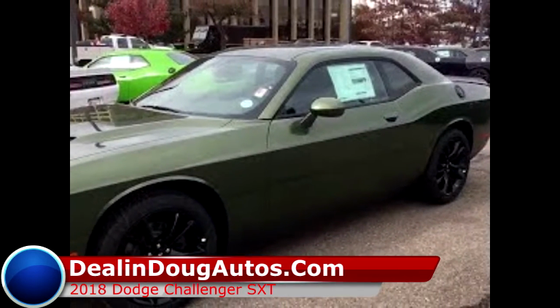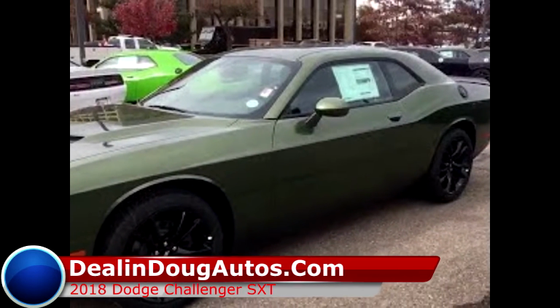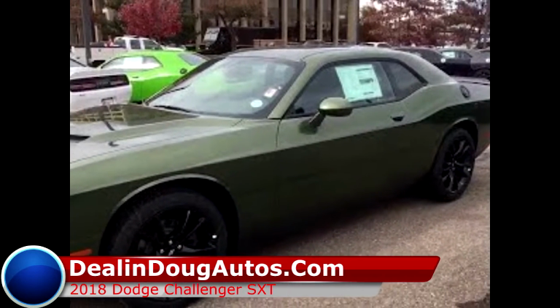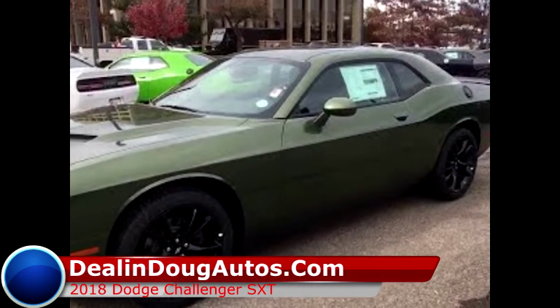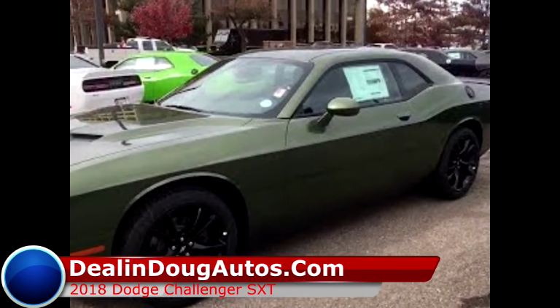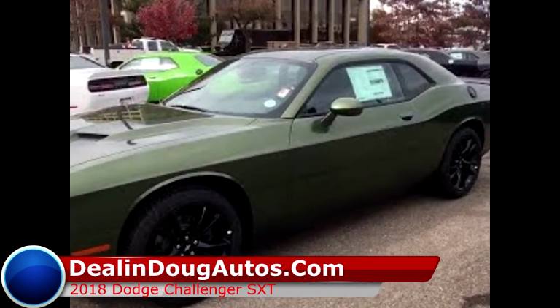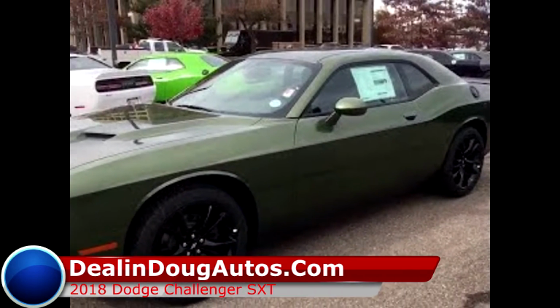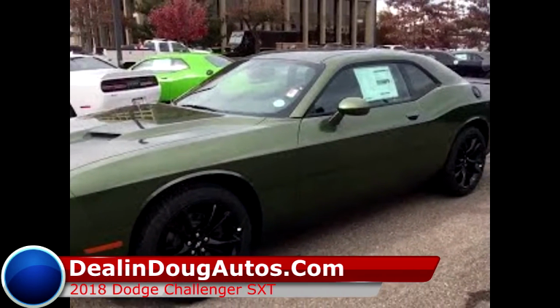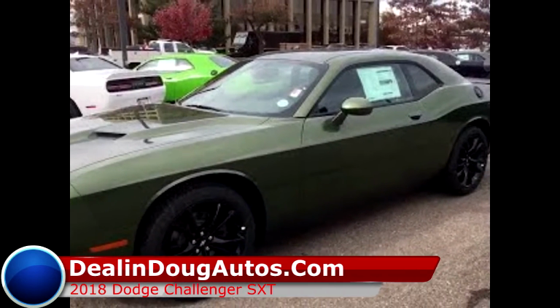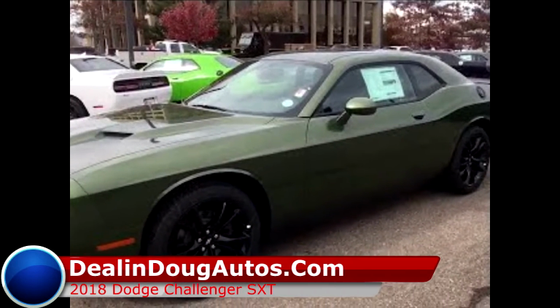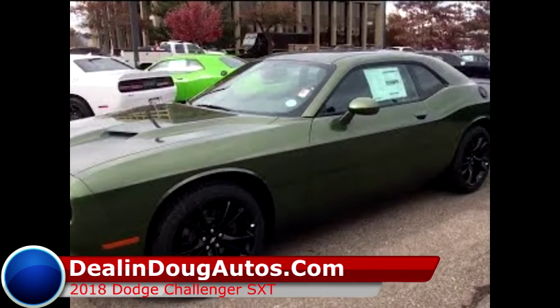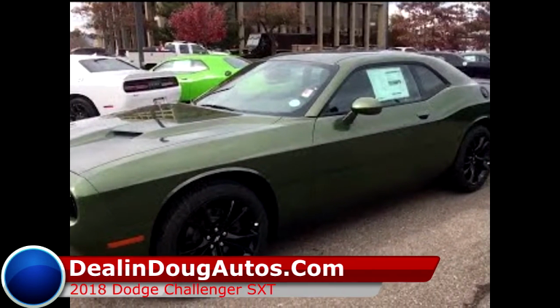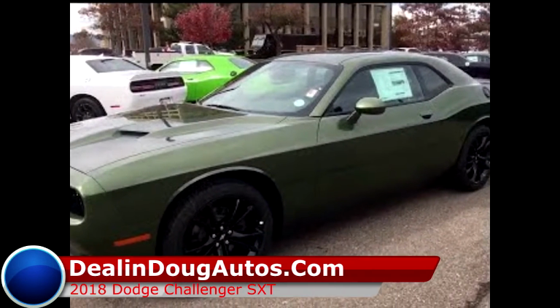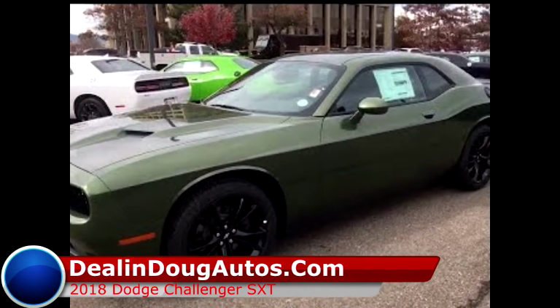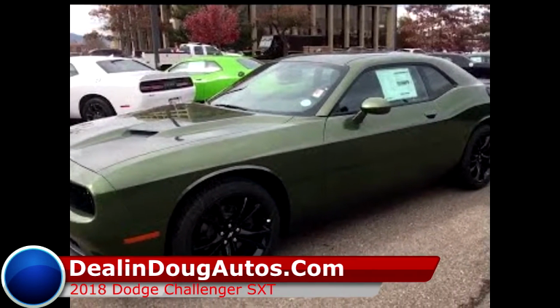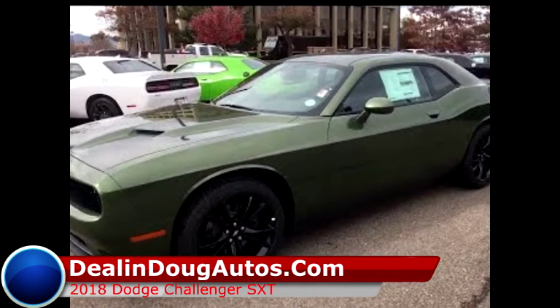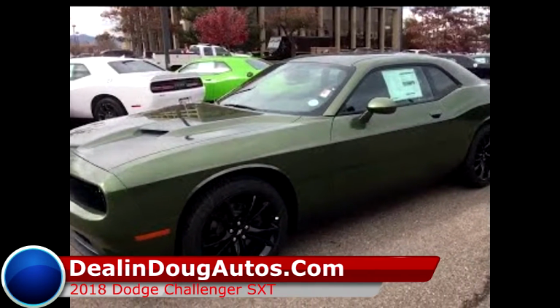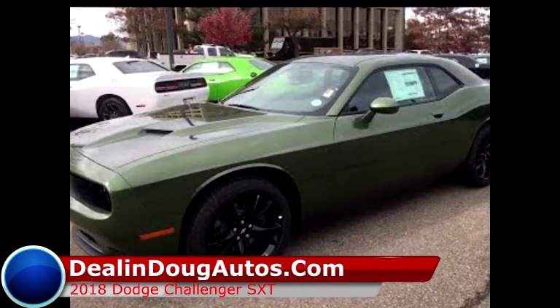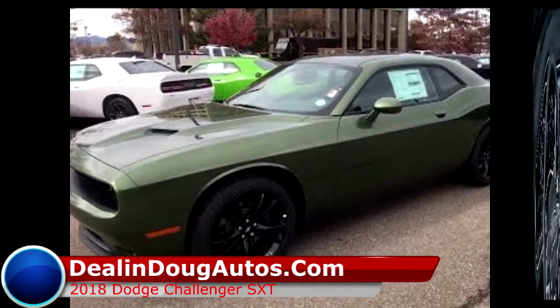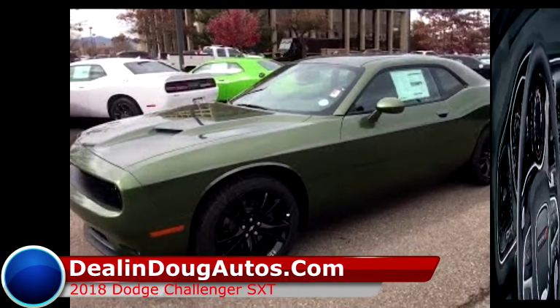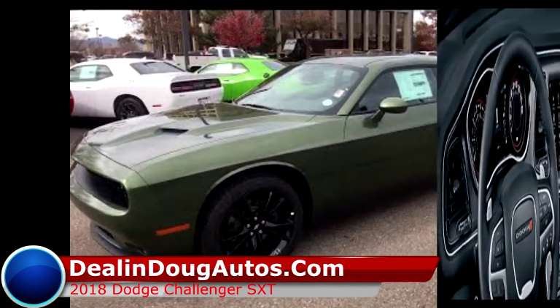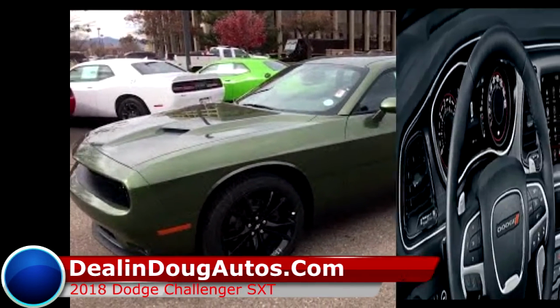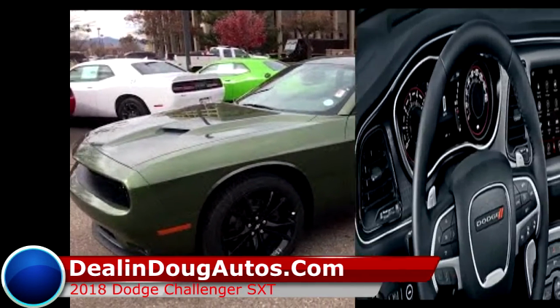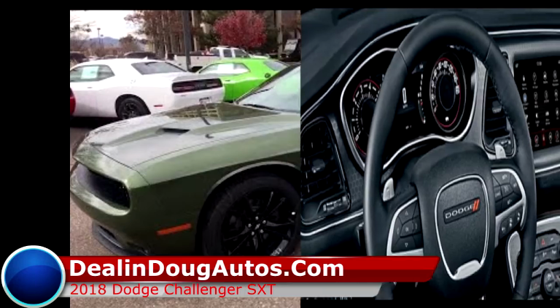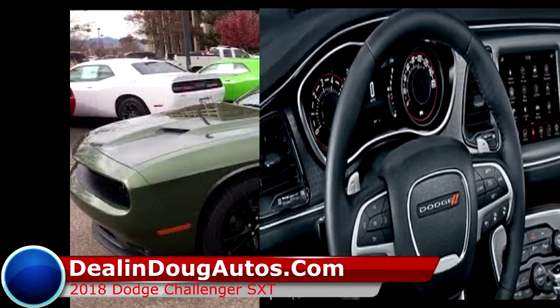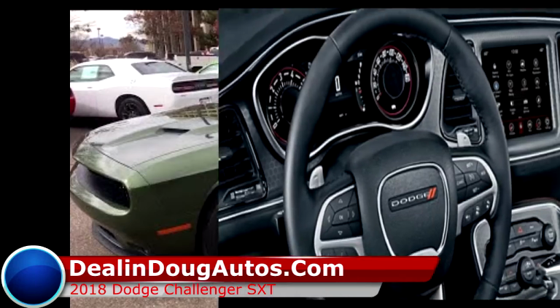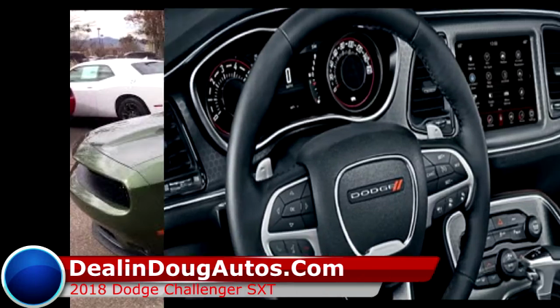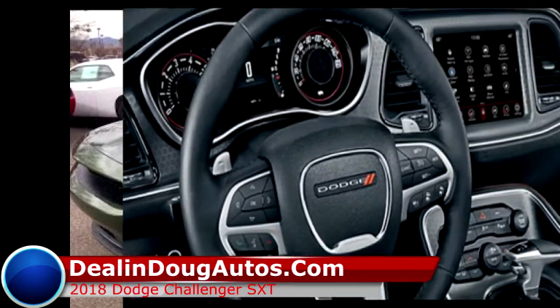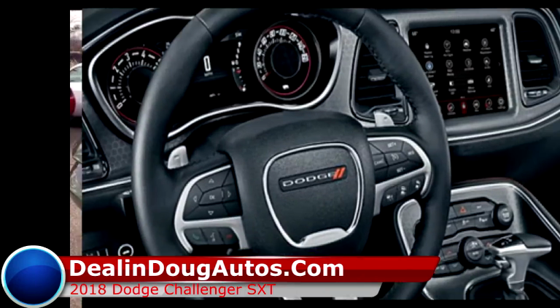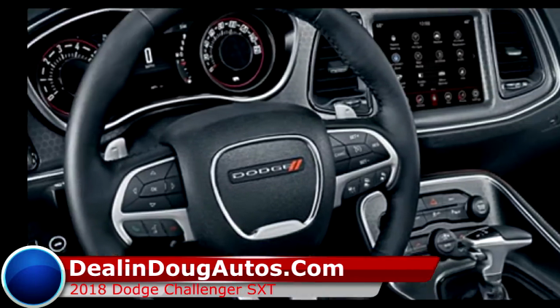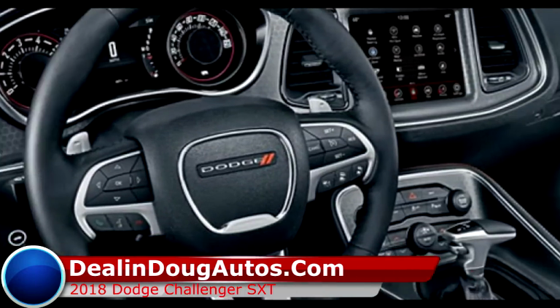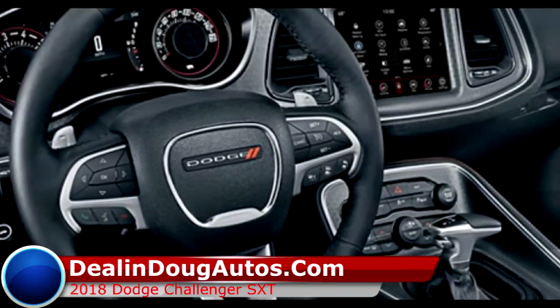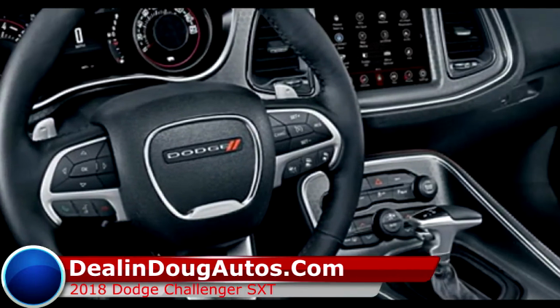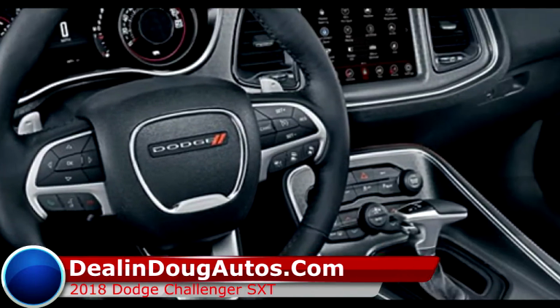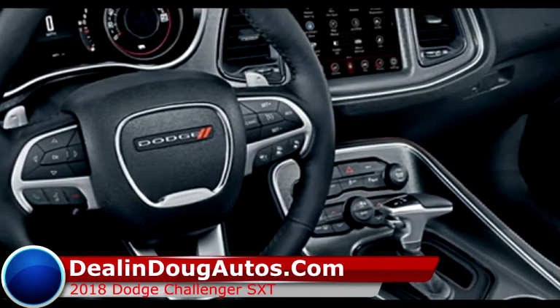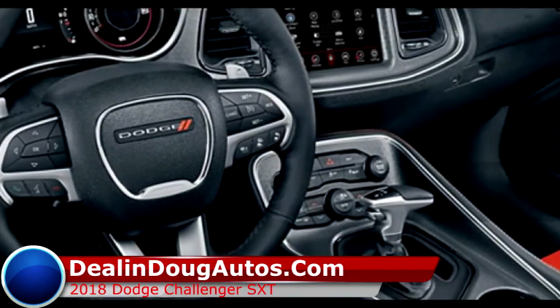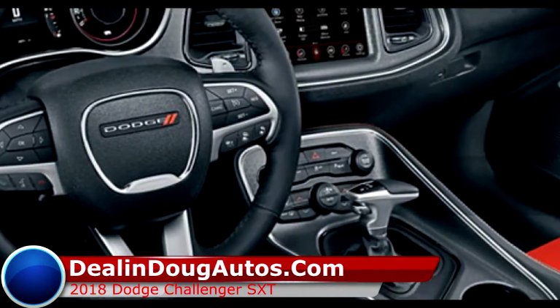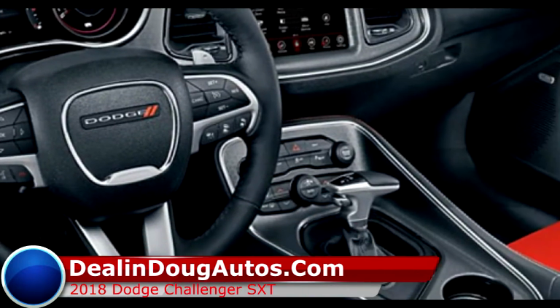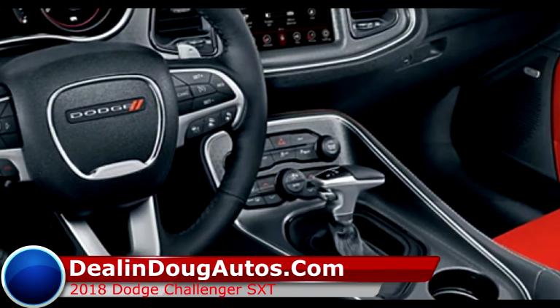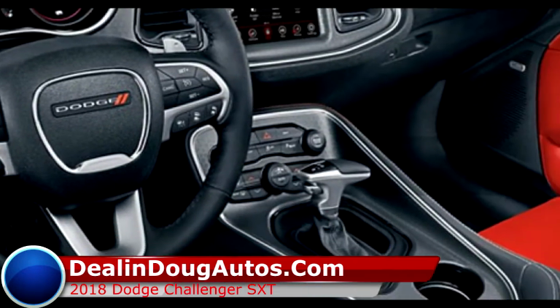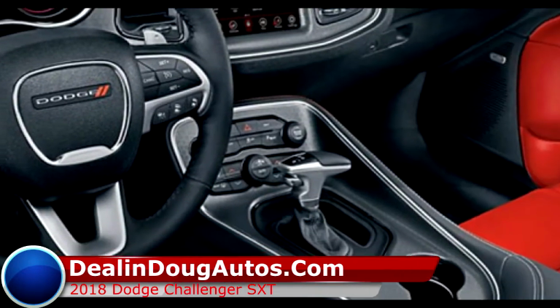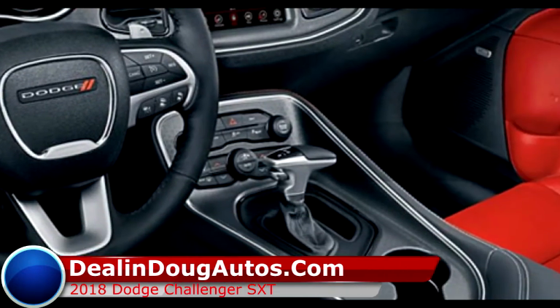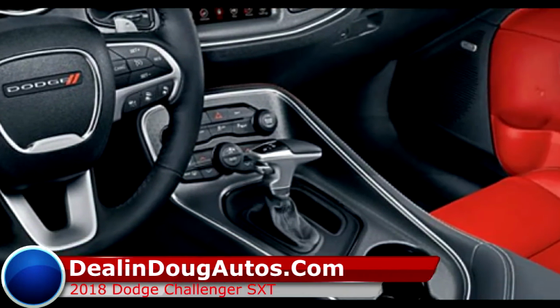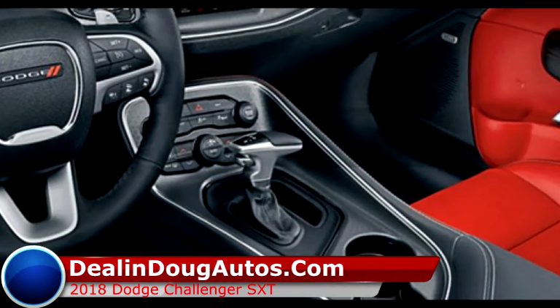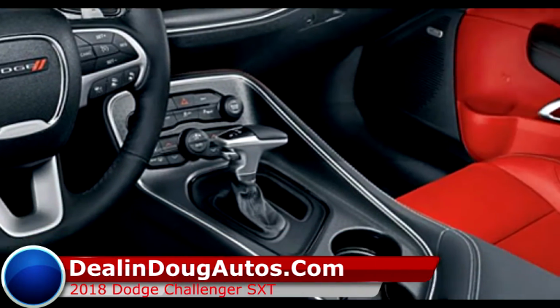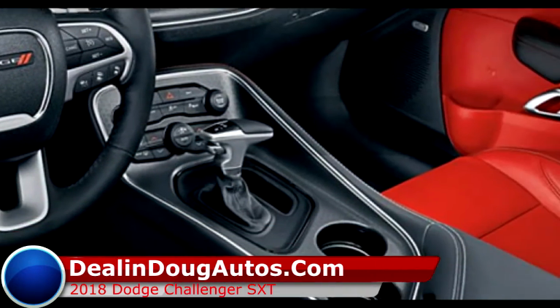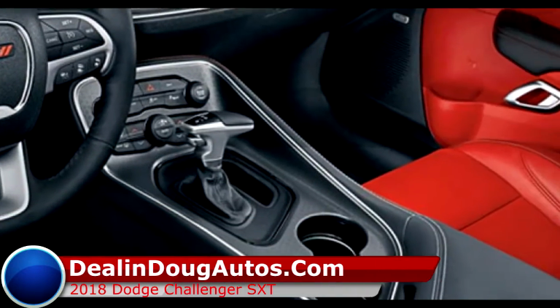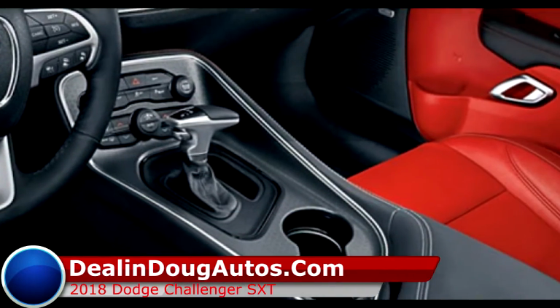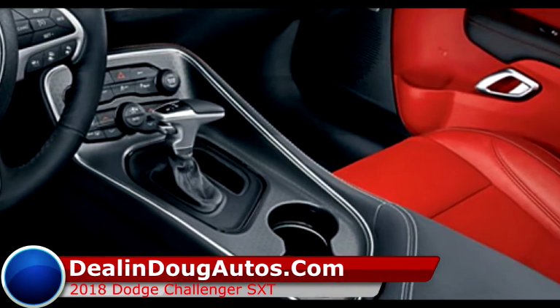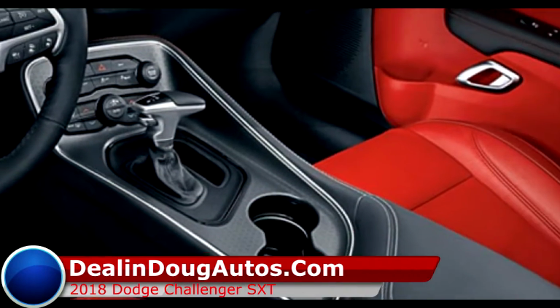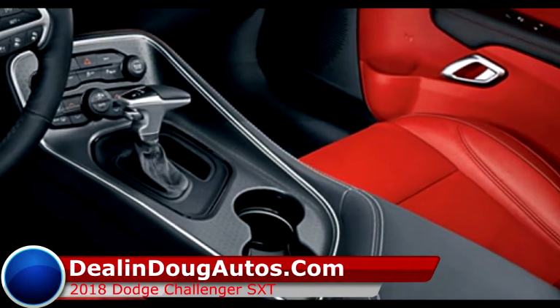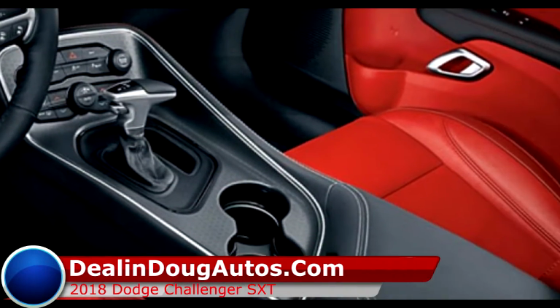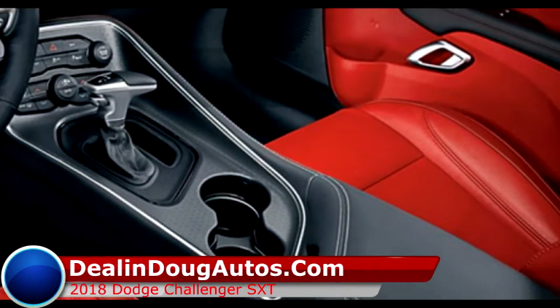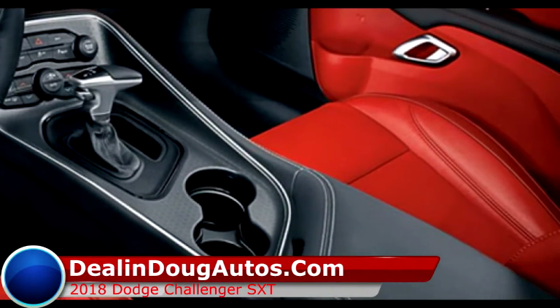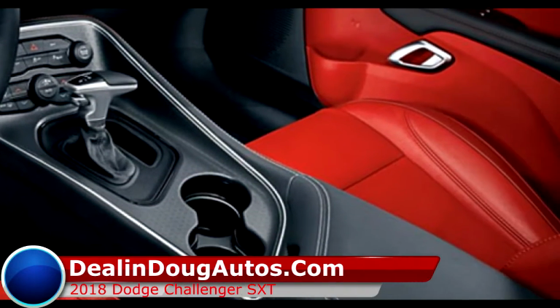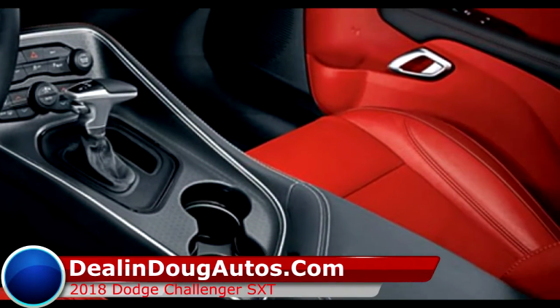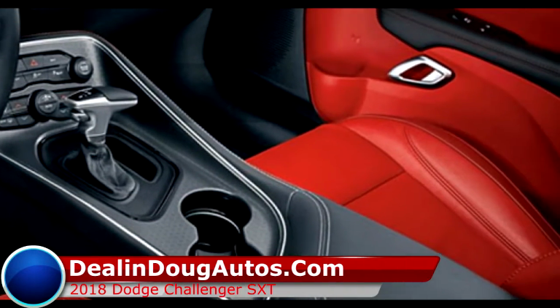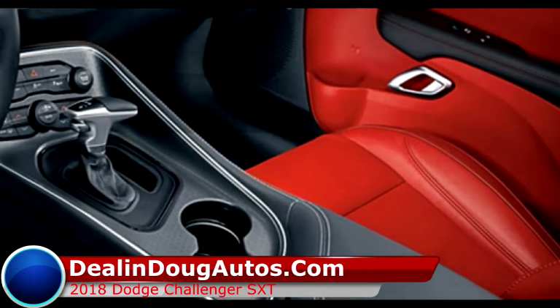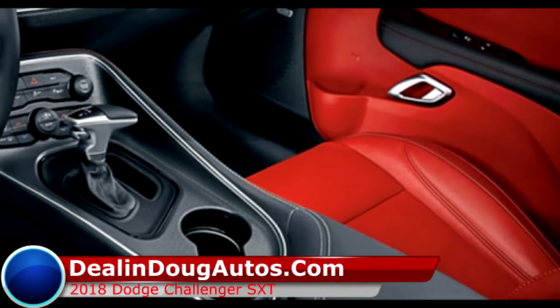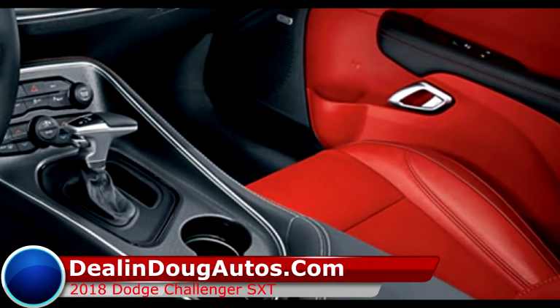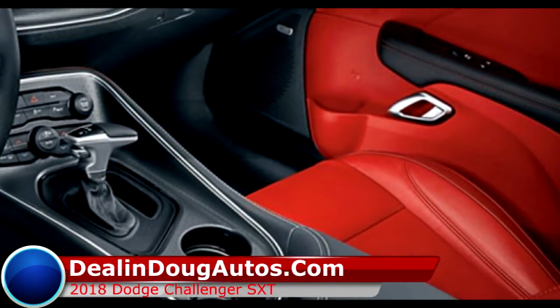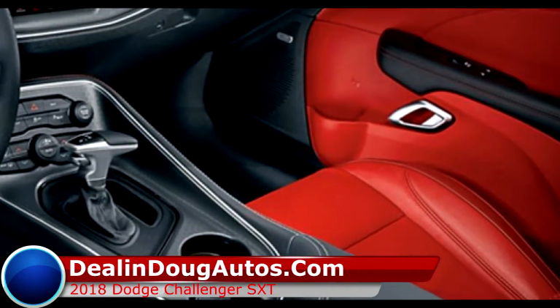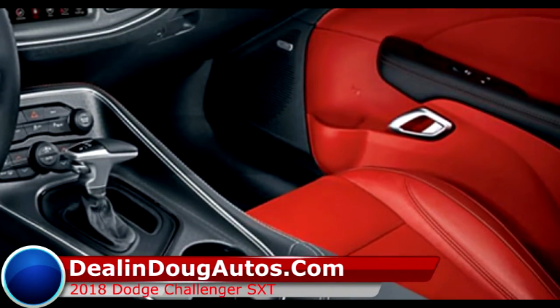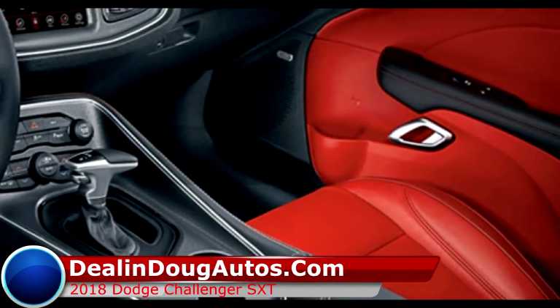Introducing the 2018 Dodge Challenger SXT. With room for five adults, the V6 engine gets 30 miles per gallon on the highway.